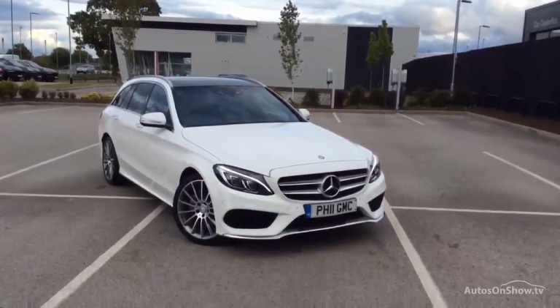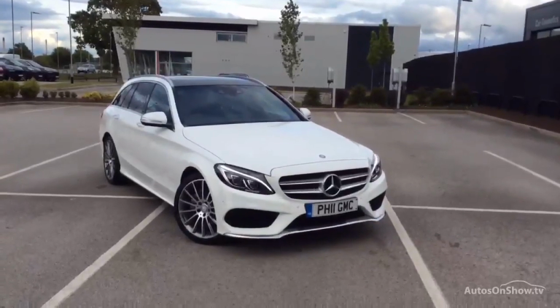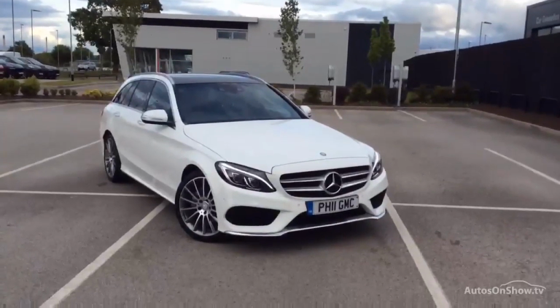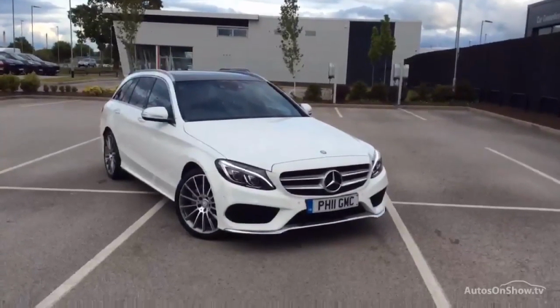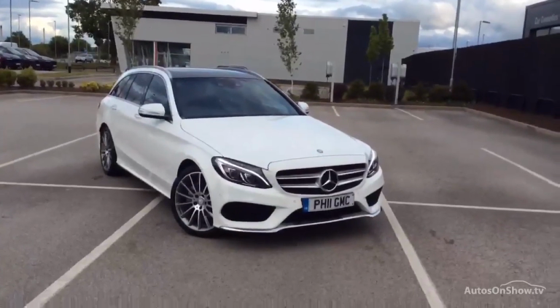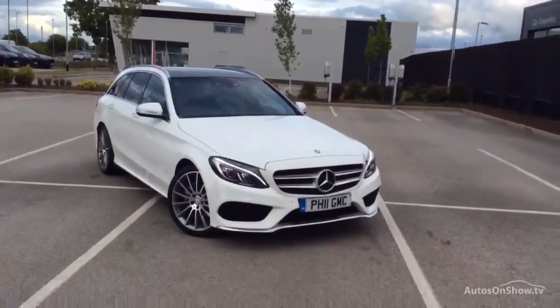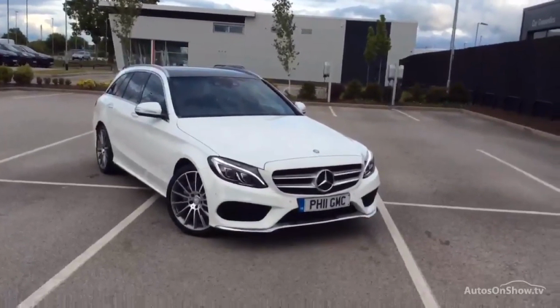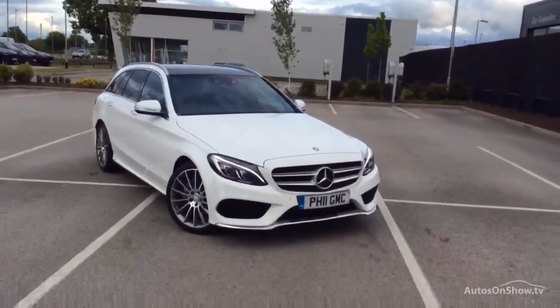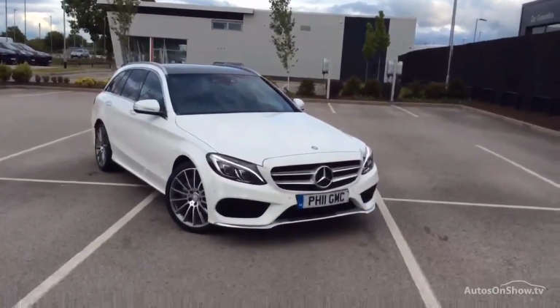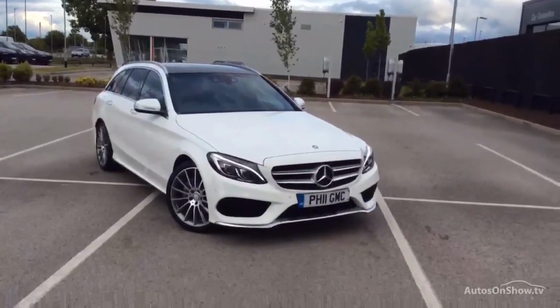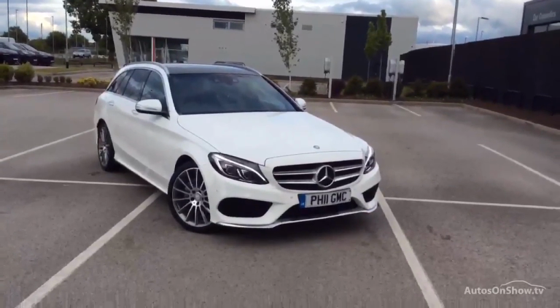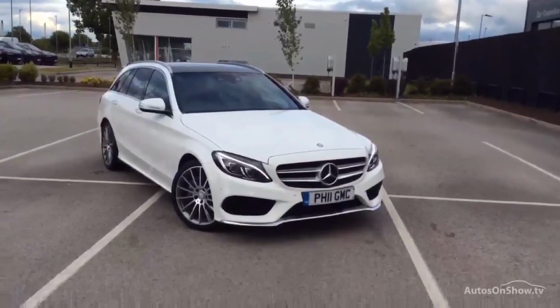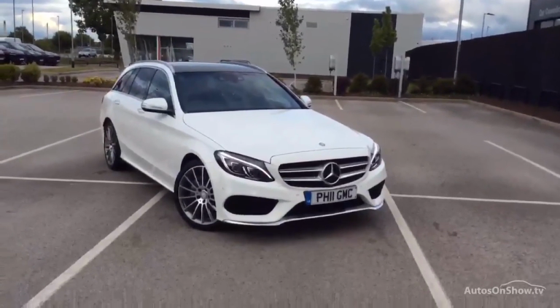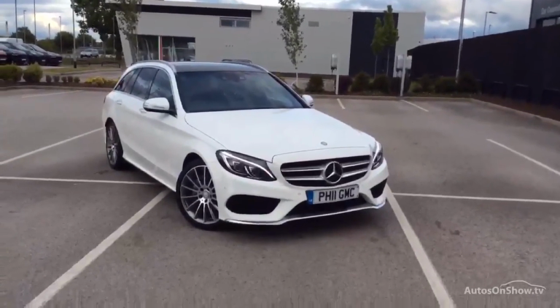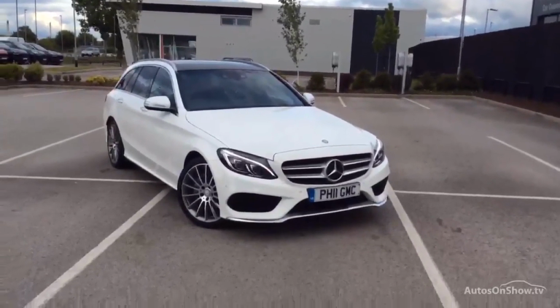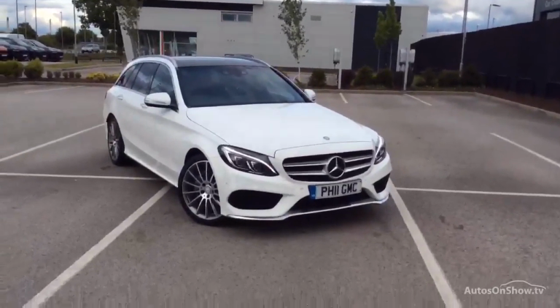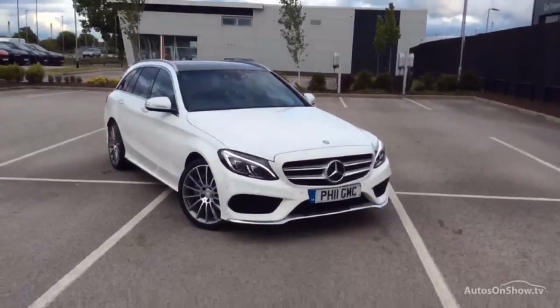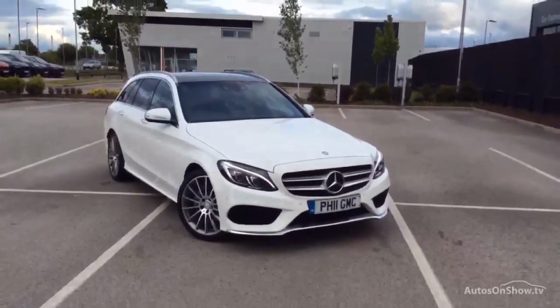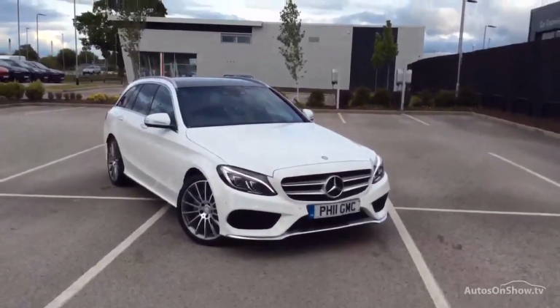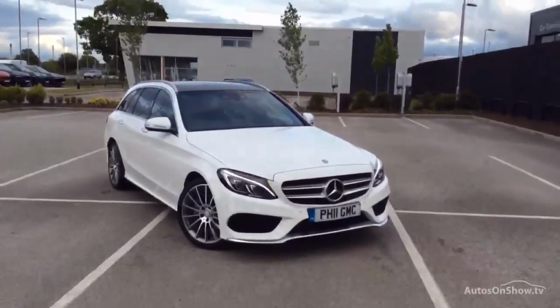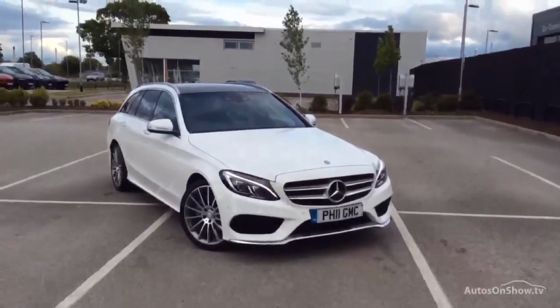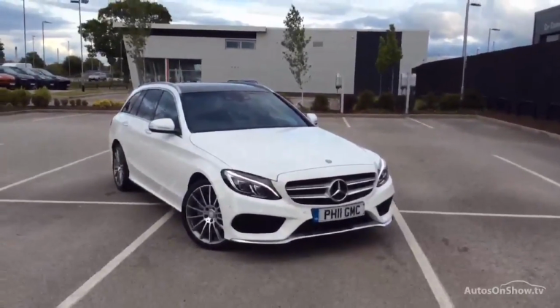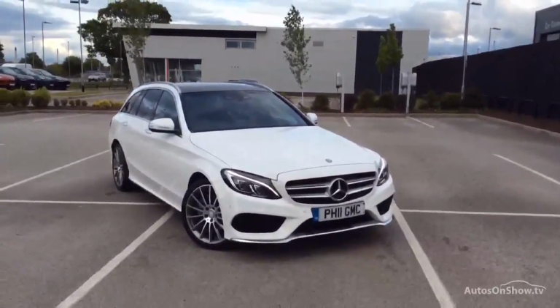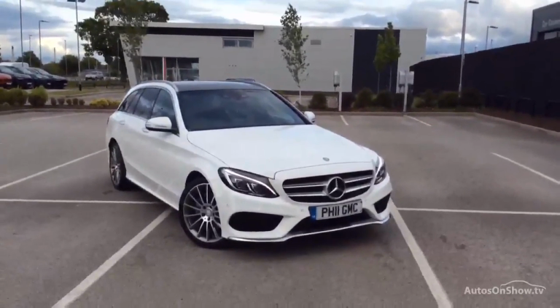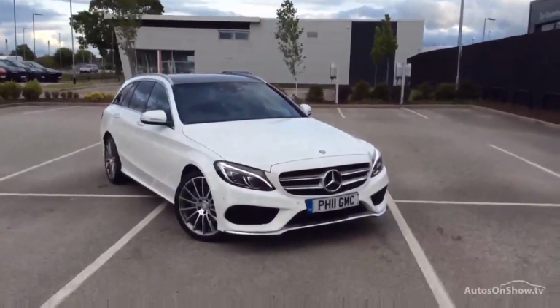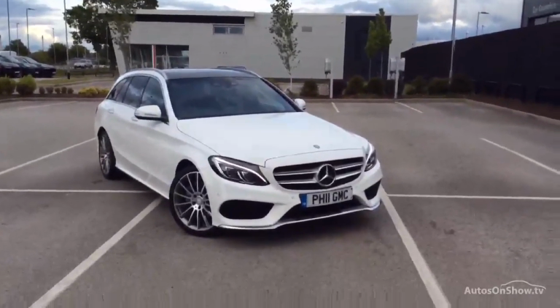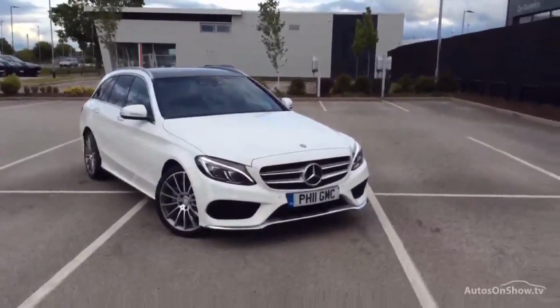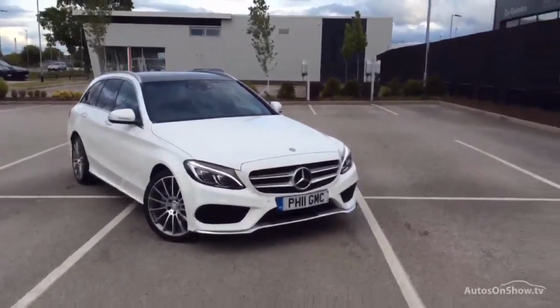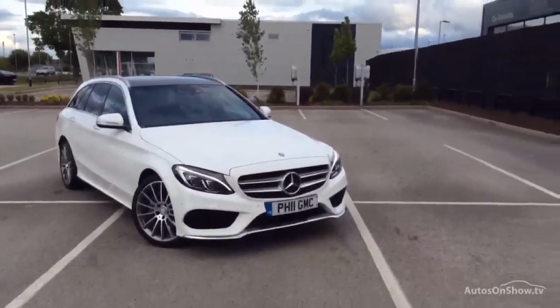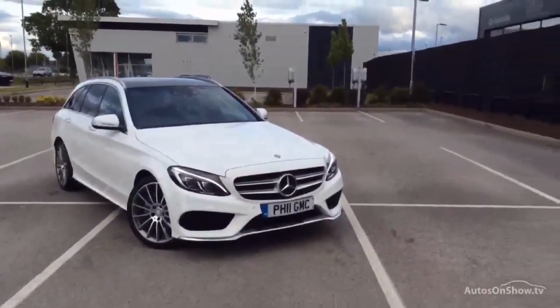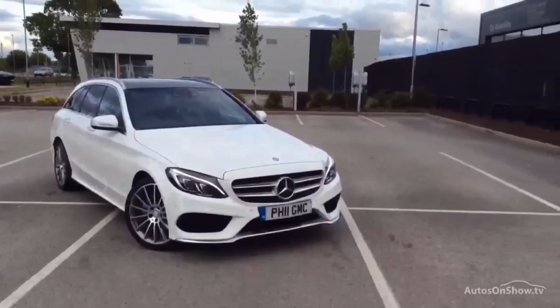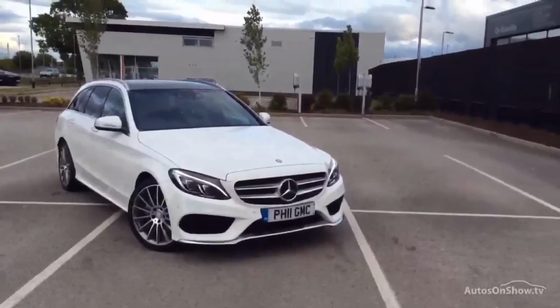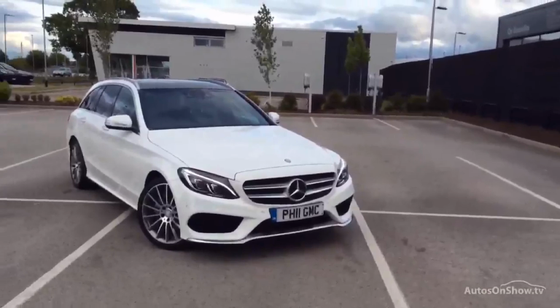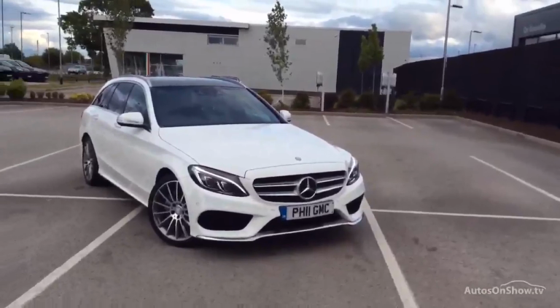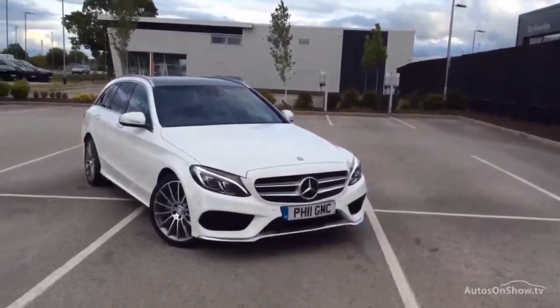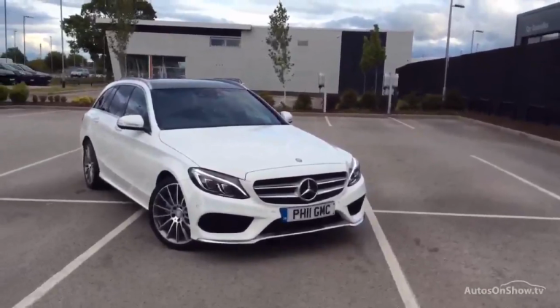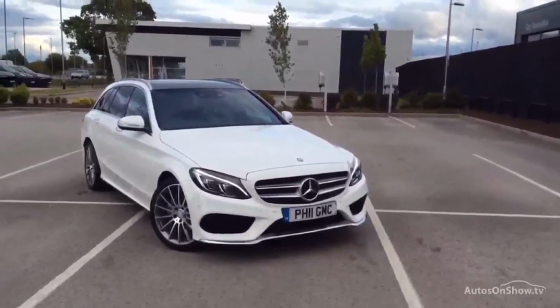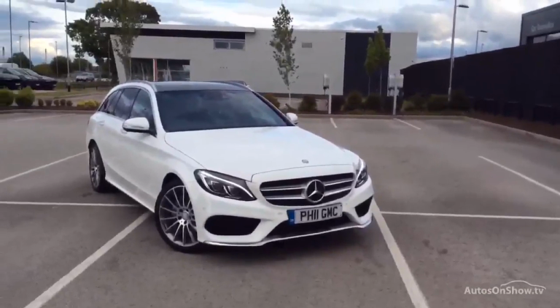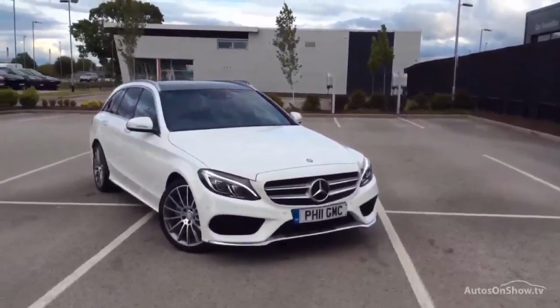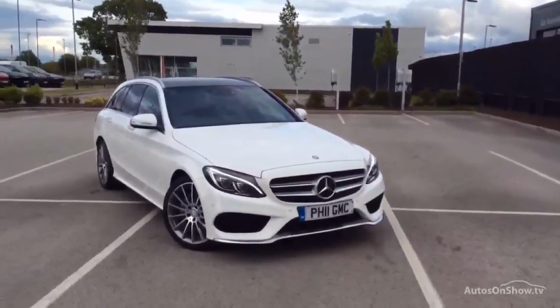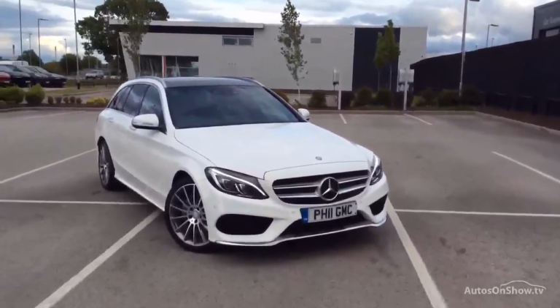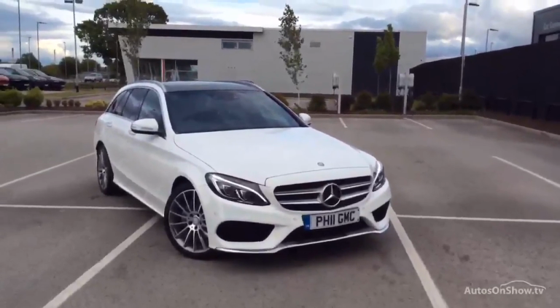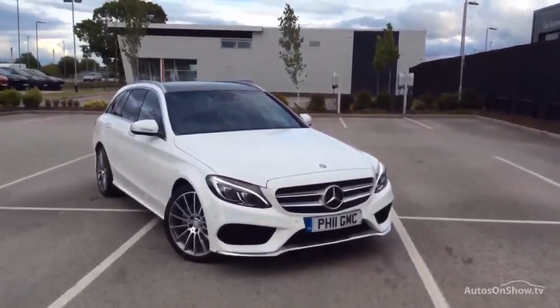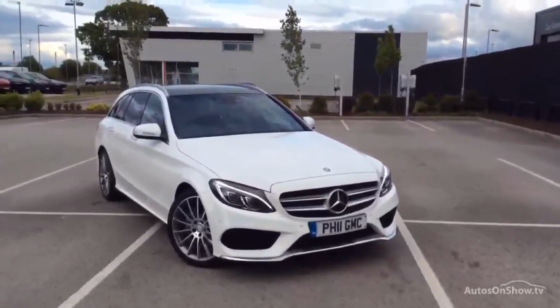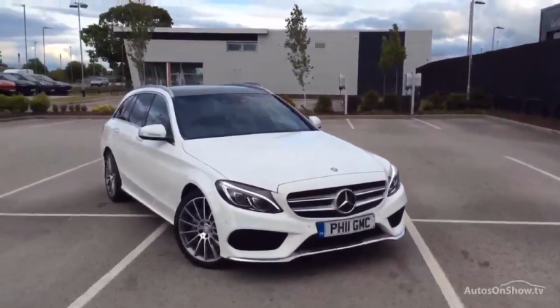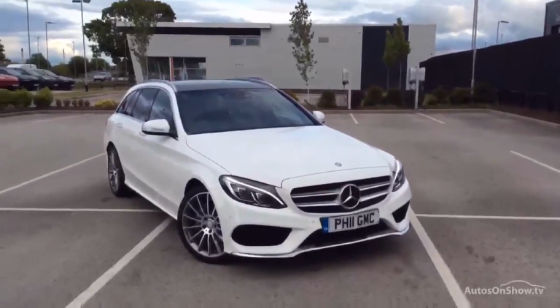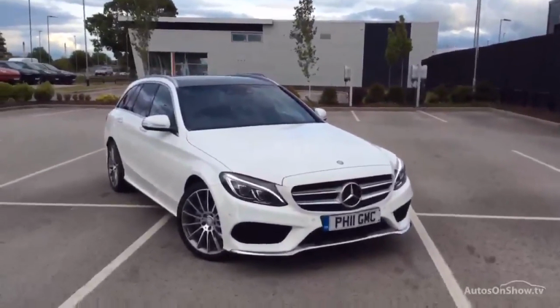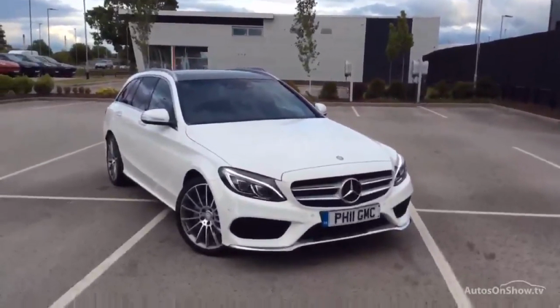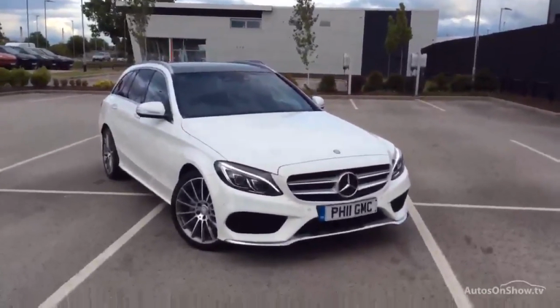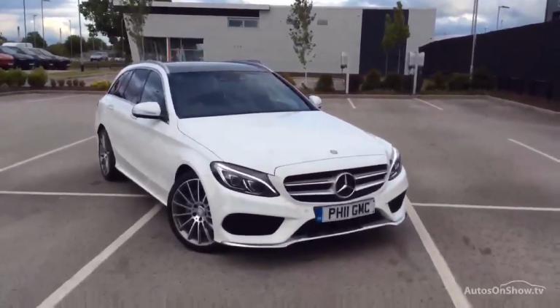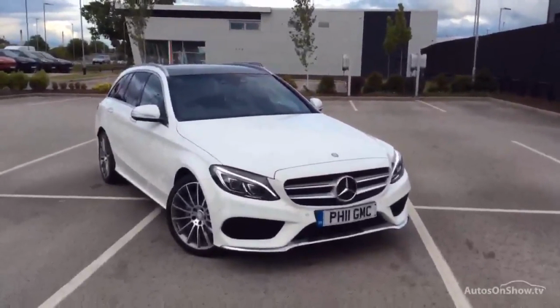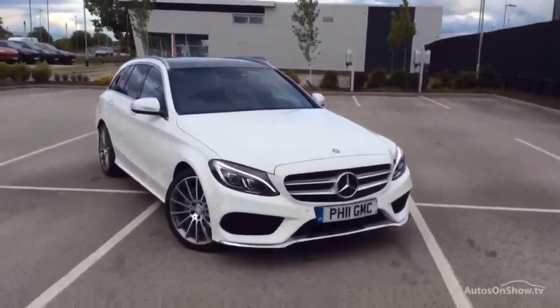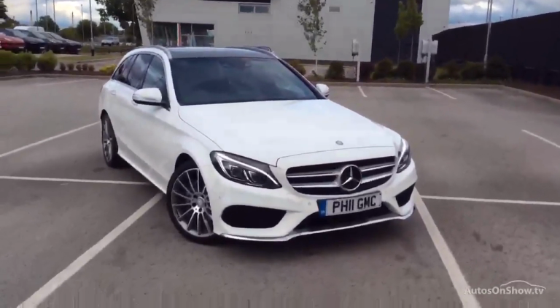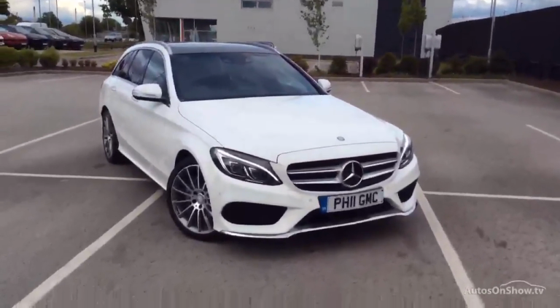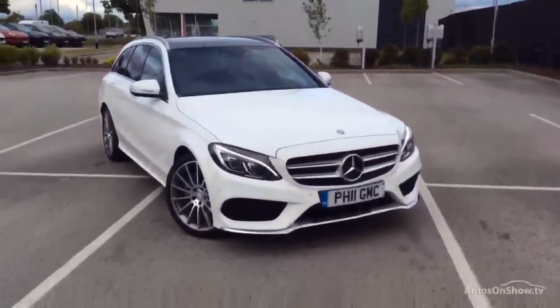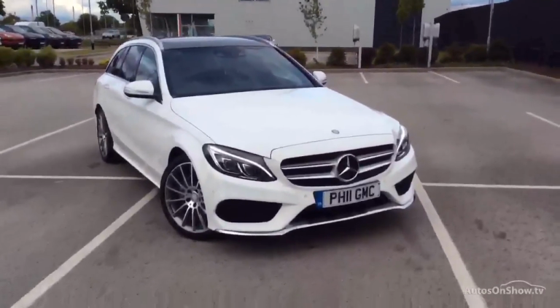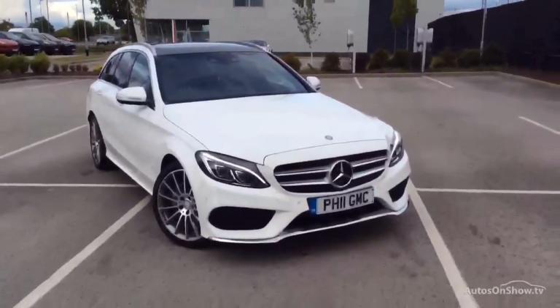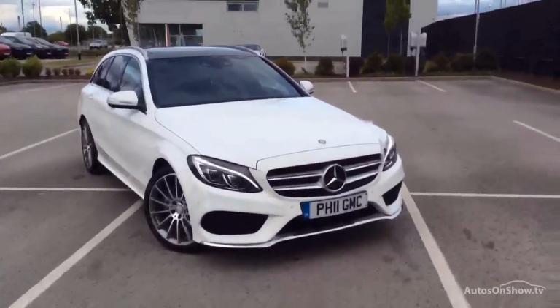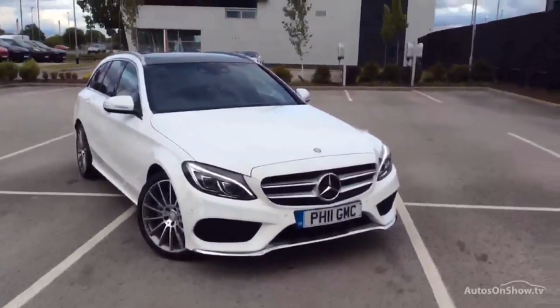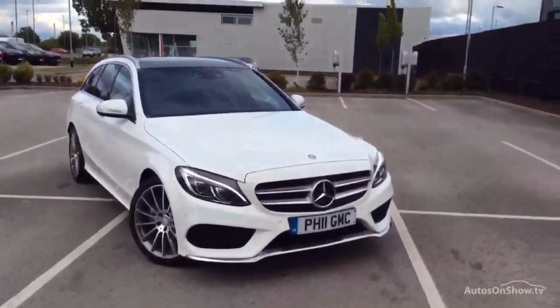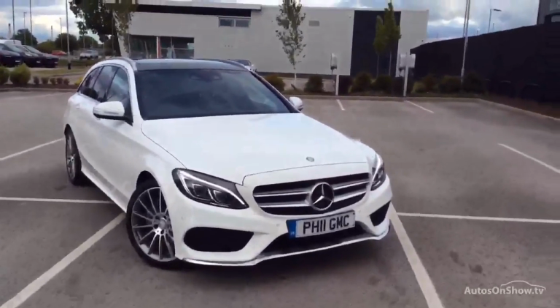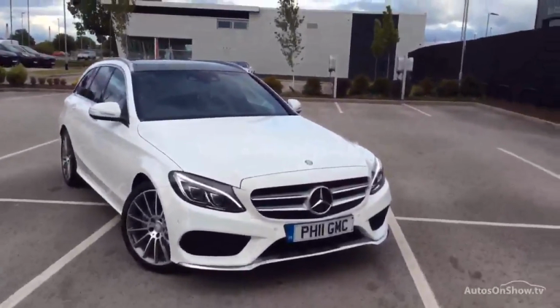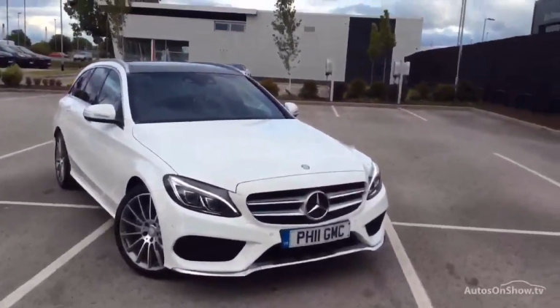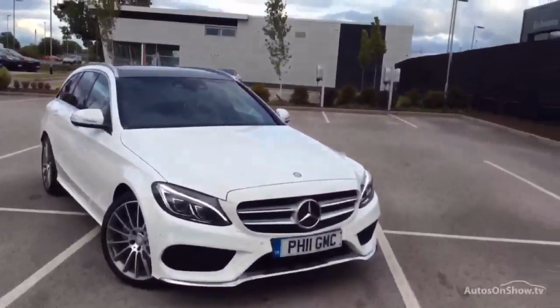Hello and welcome to this lovely Mercedes. I've got to say one of the most impressive ones I've been in for some time, especially with this new design.